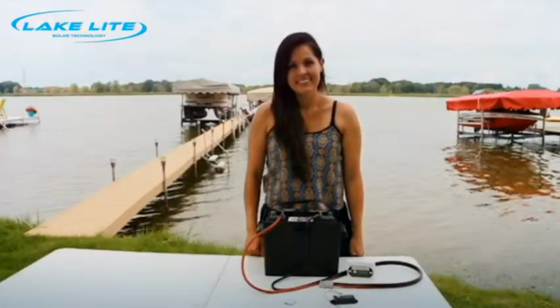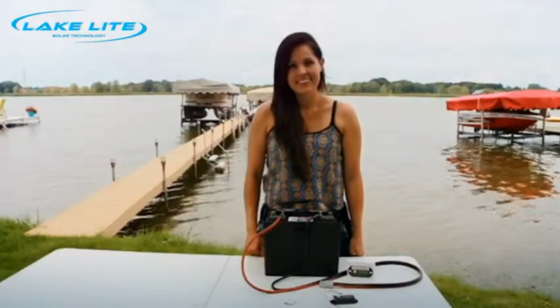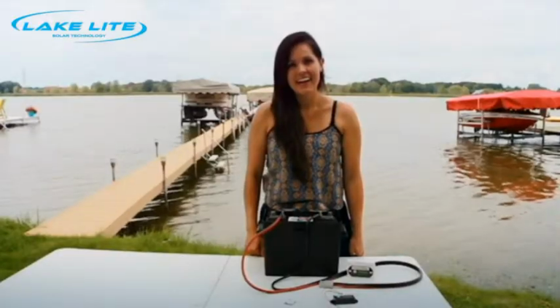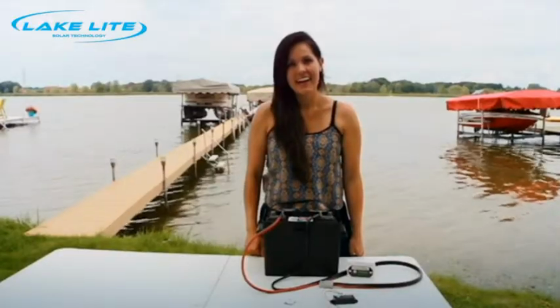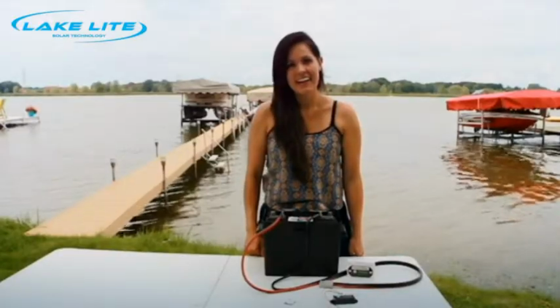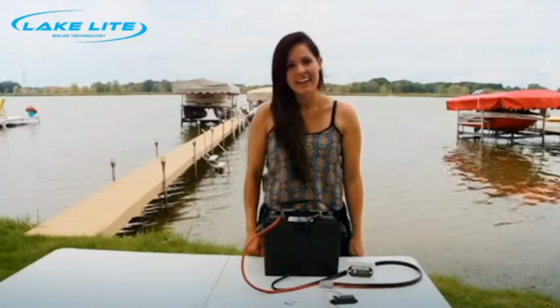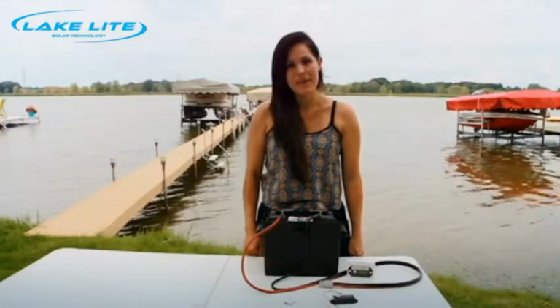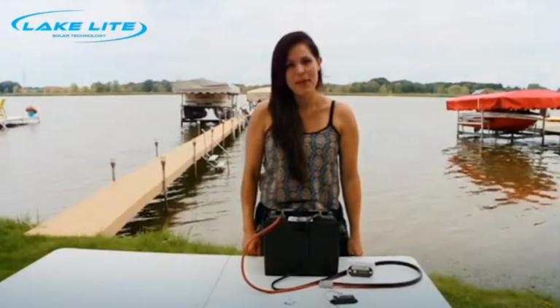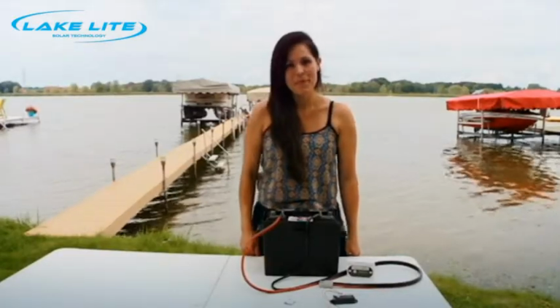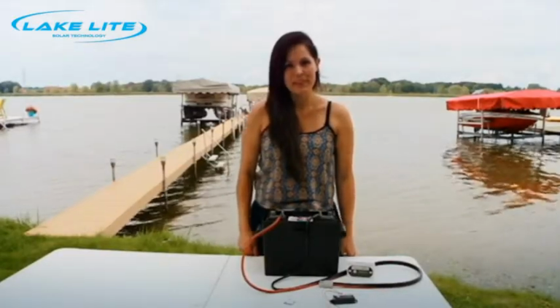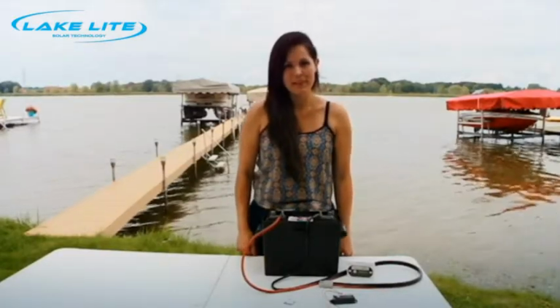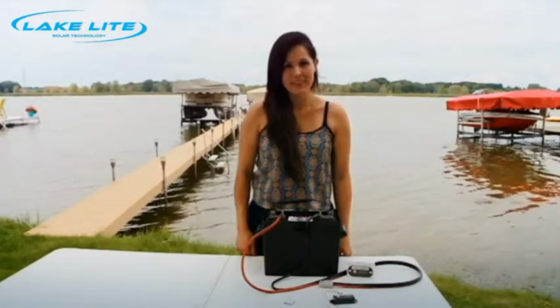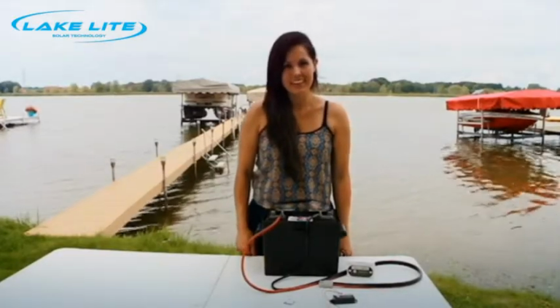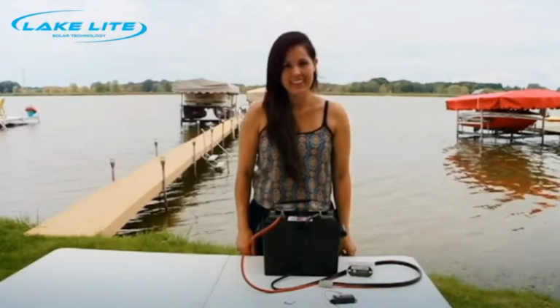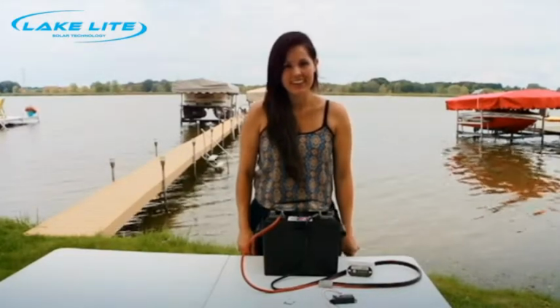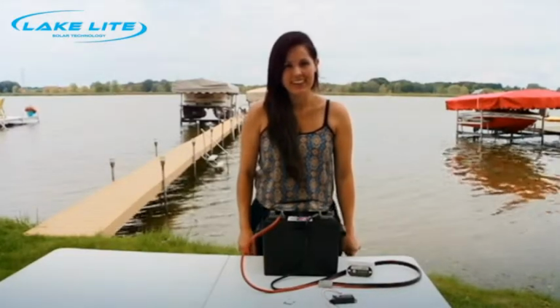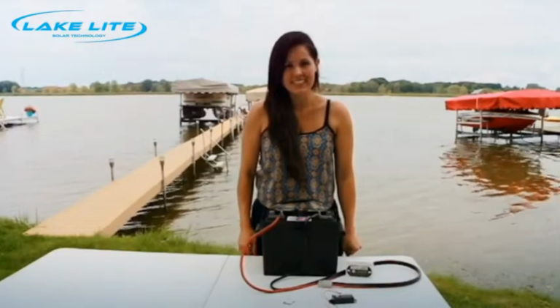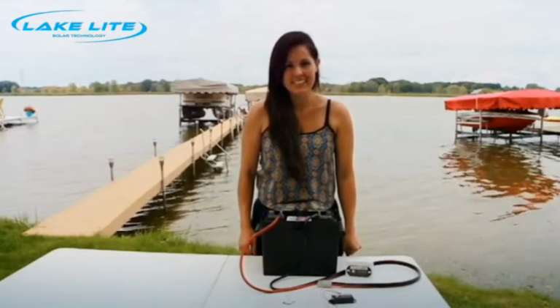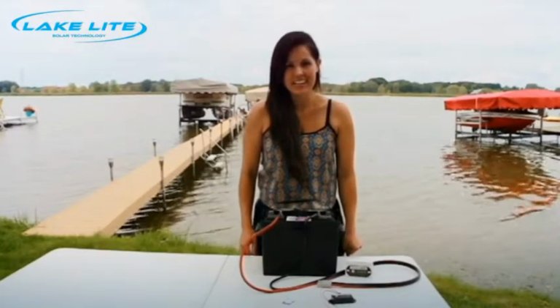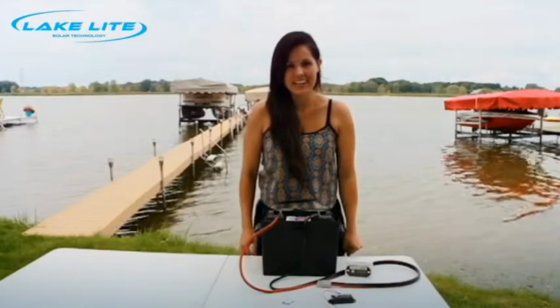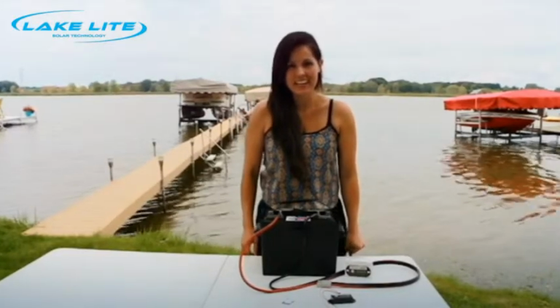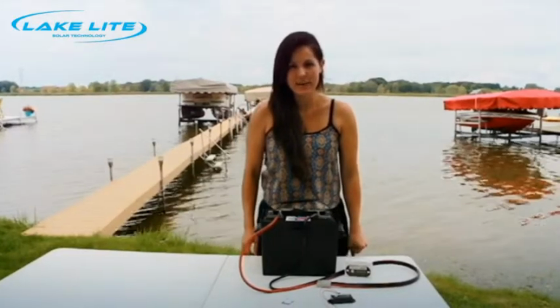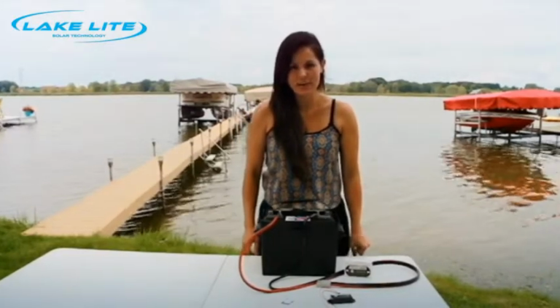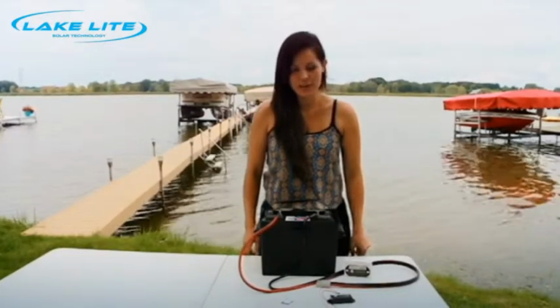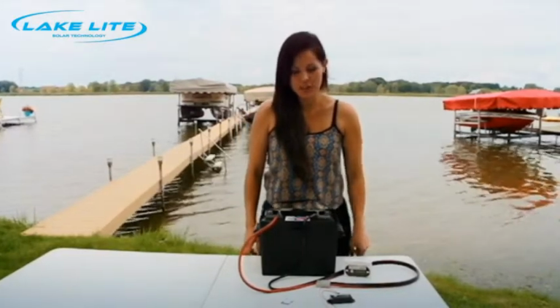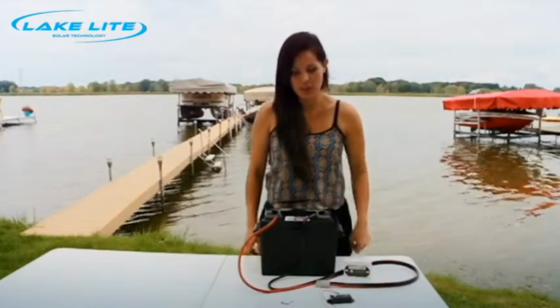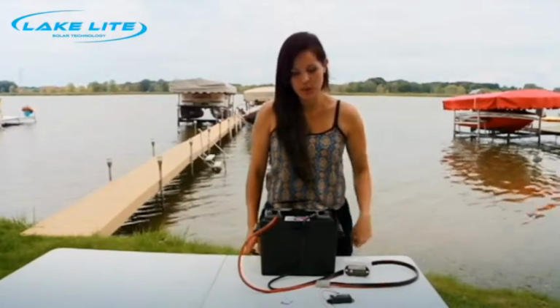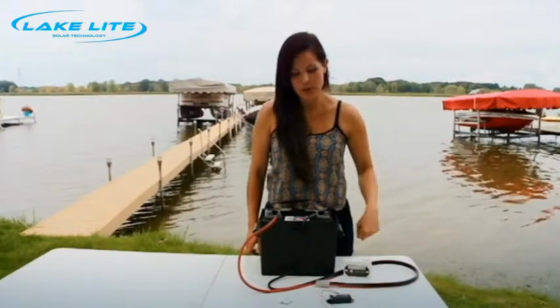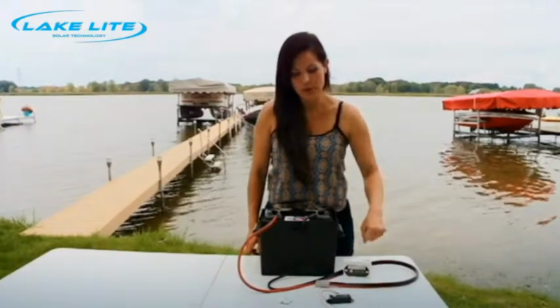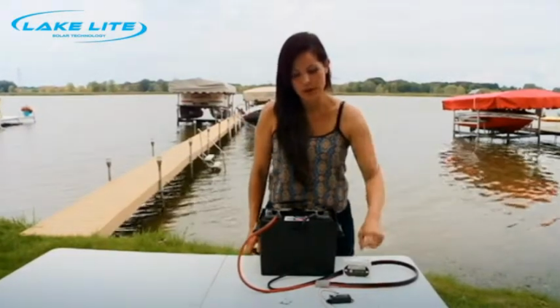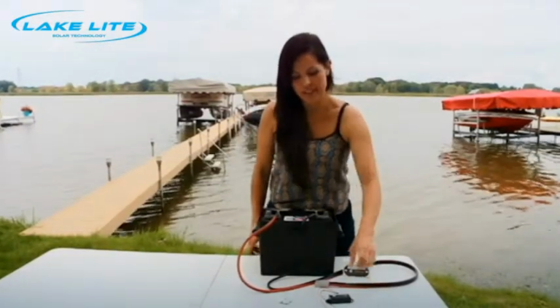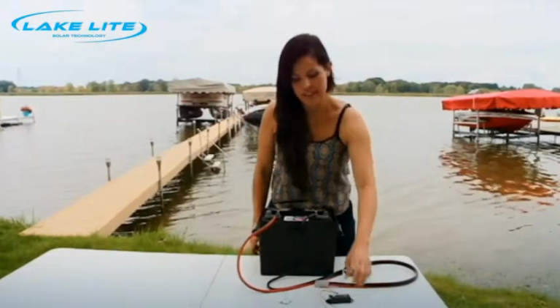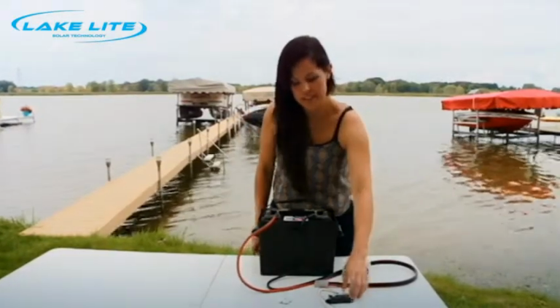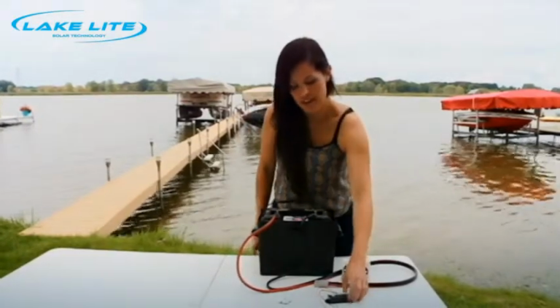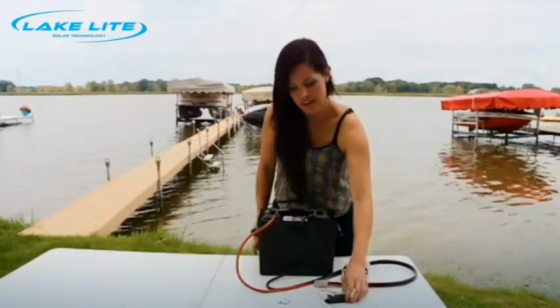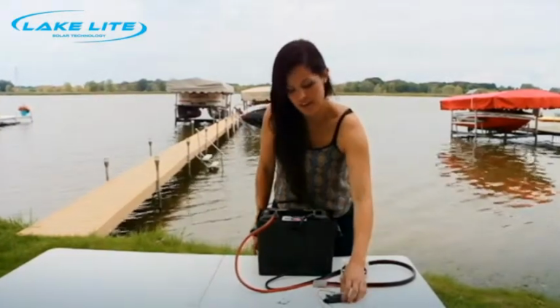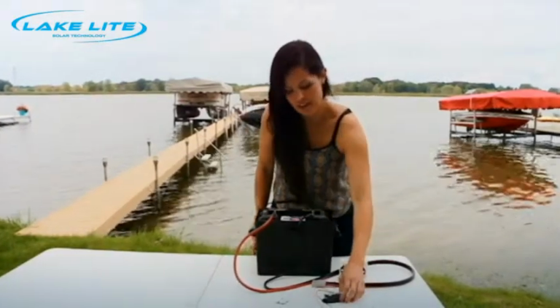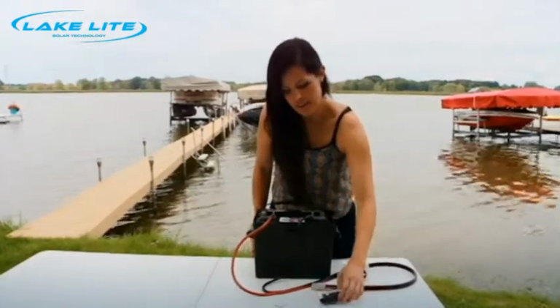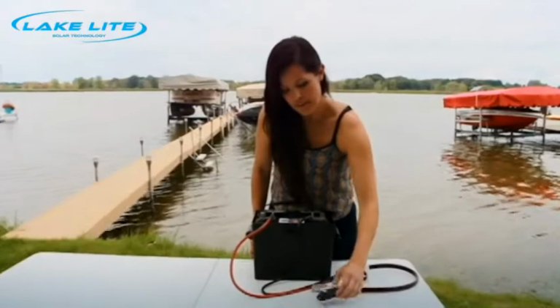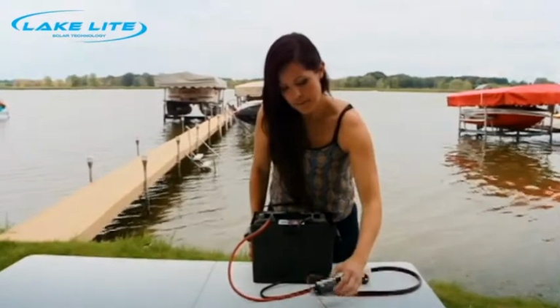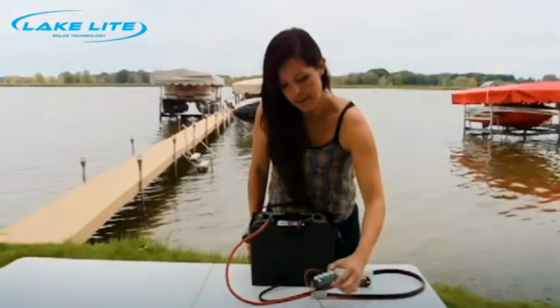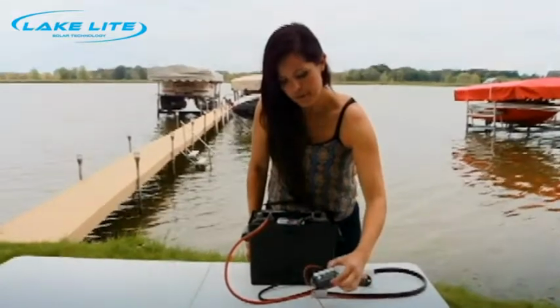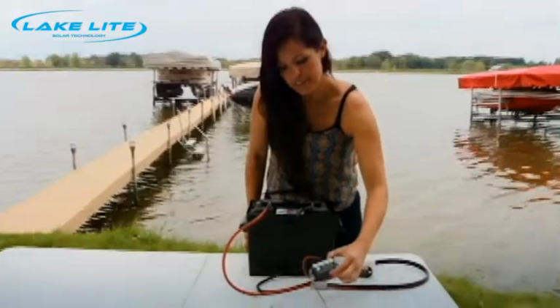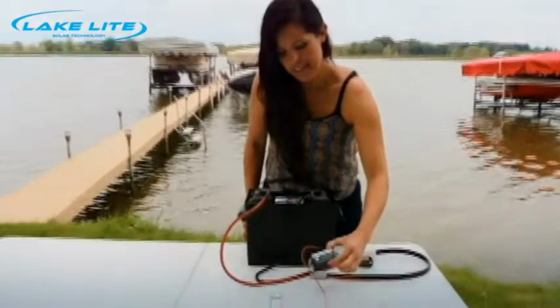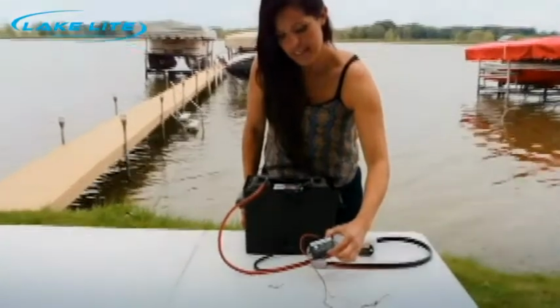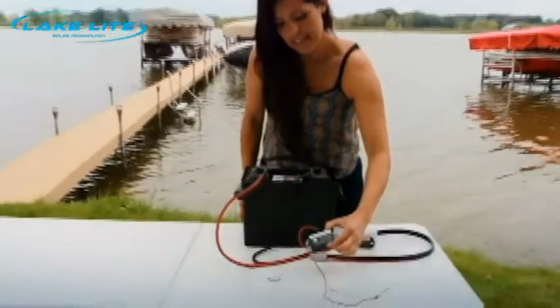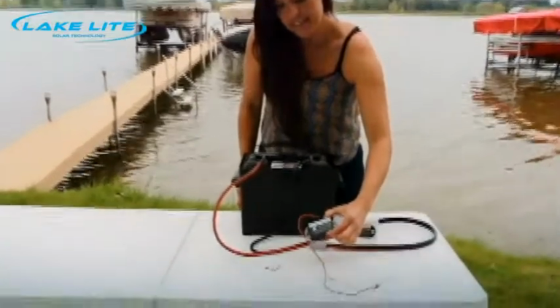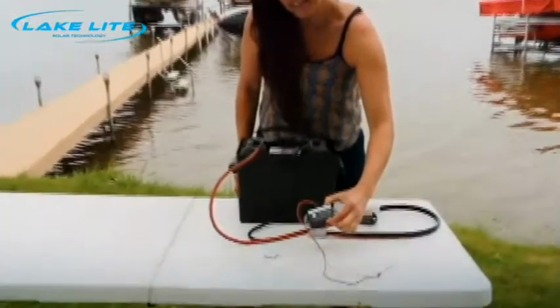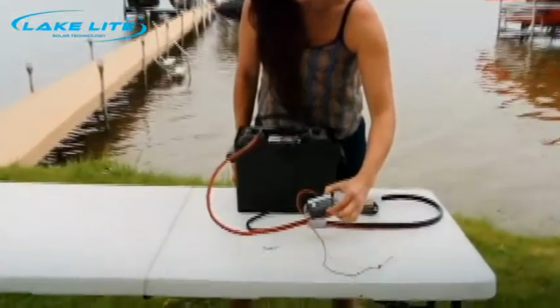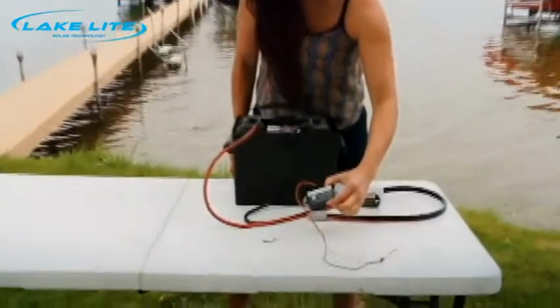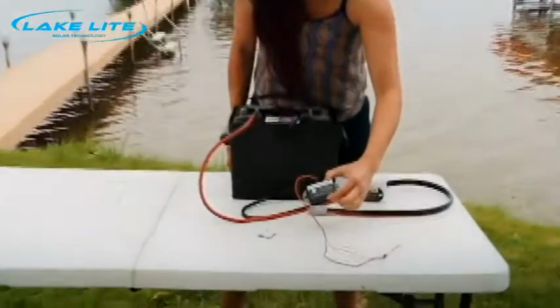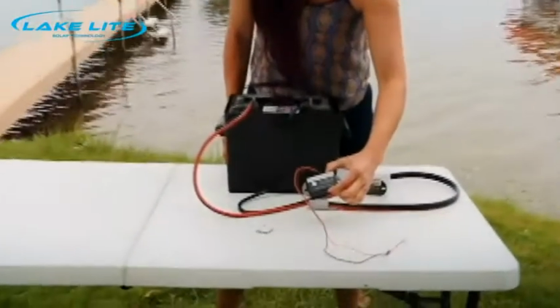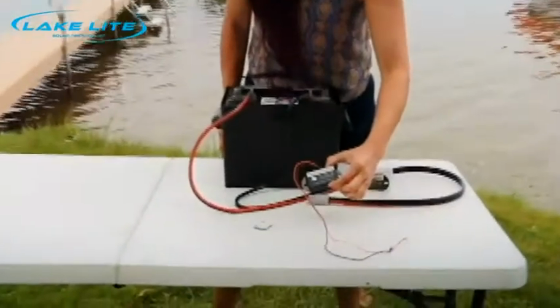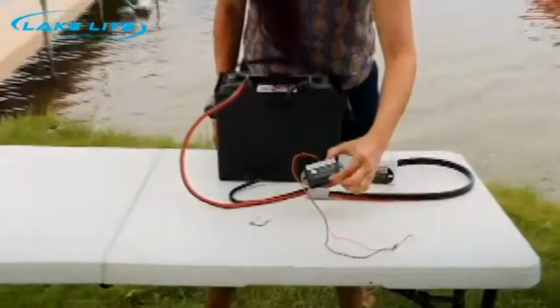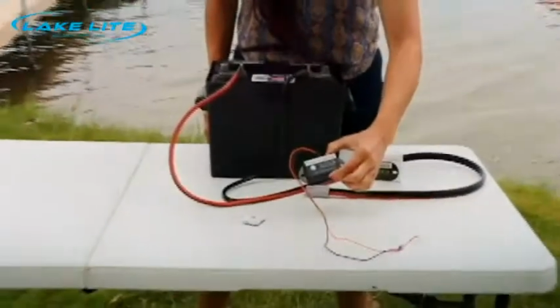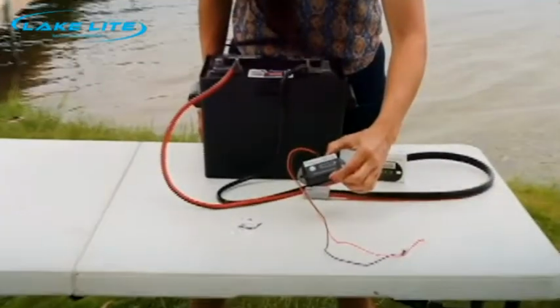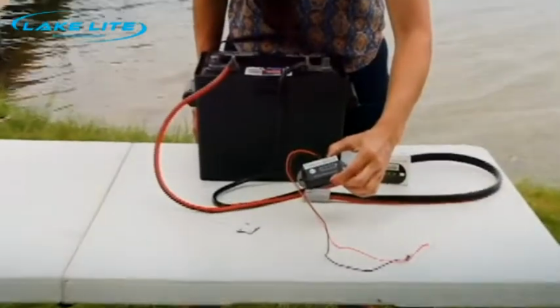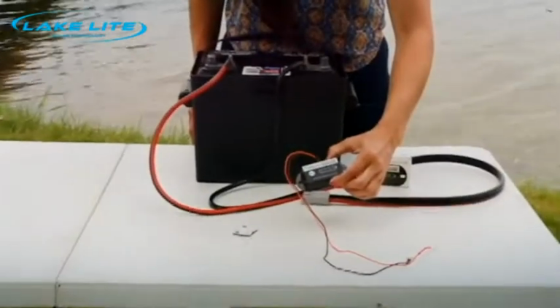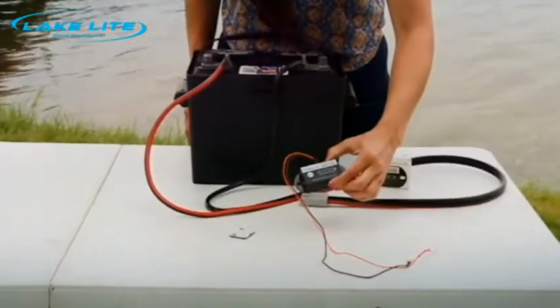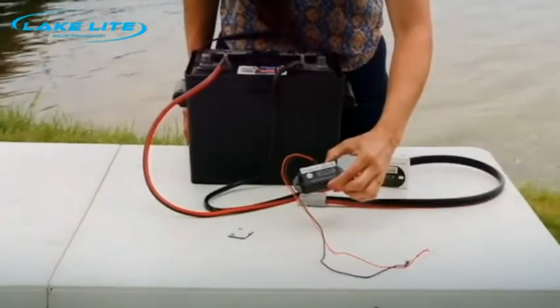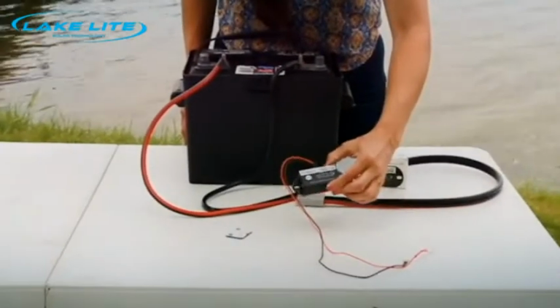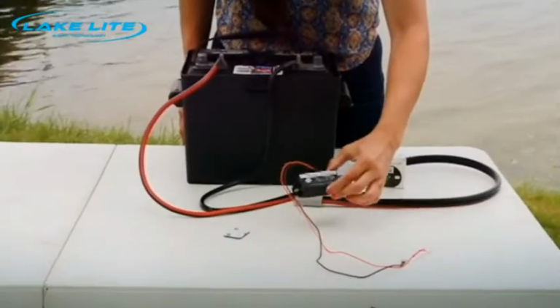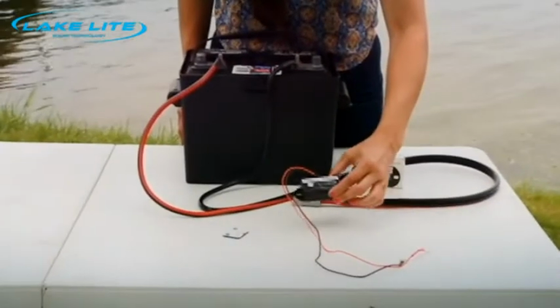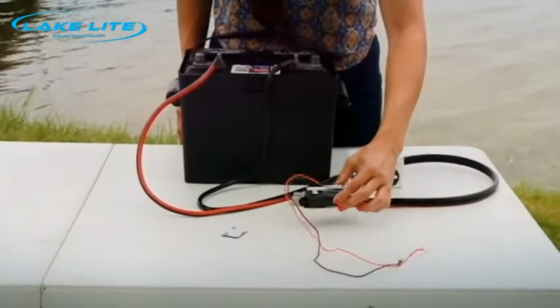Hi, I'm Emily with Lake Light, and today I'm going to show you how to install a battery status indicator to a 12 volt system.